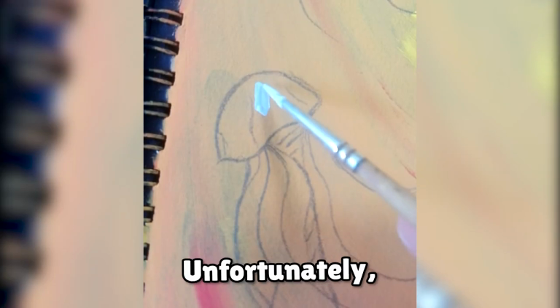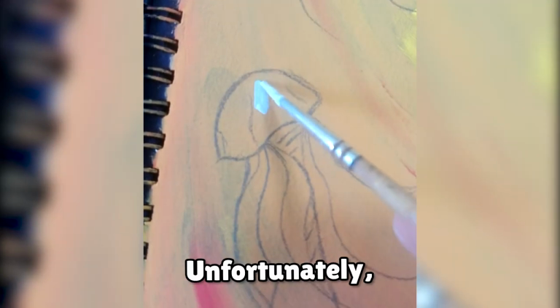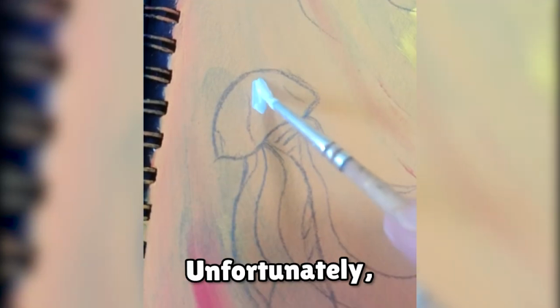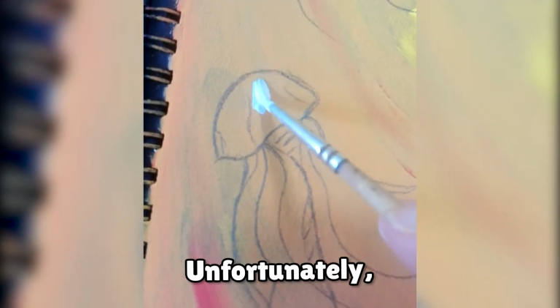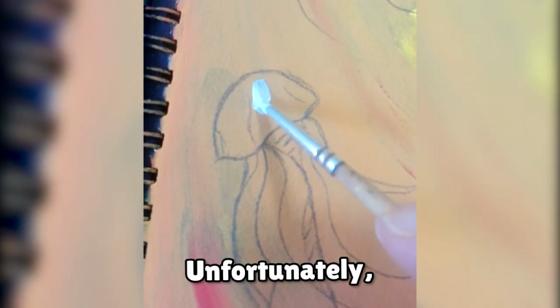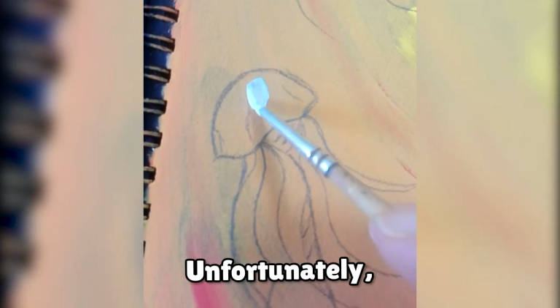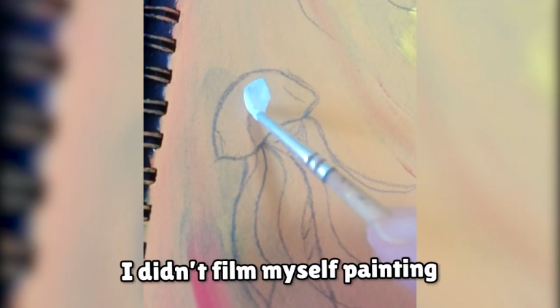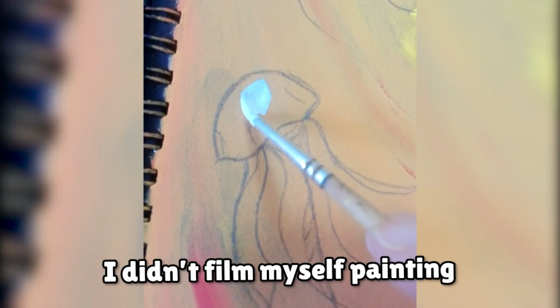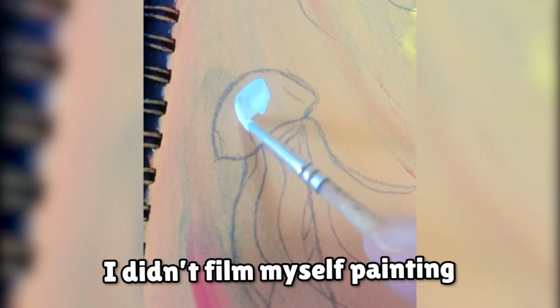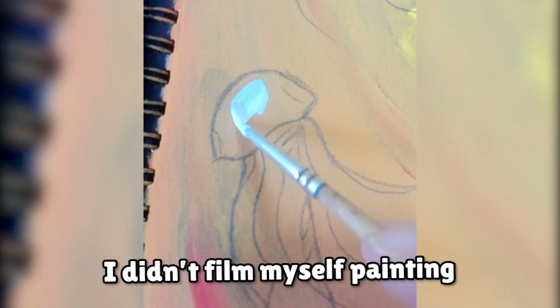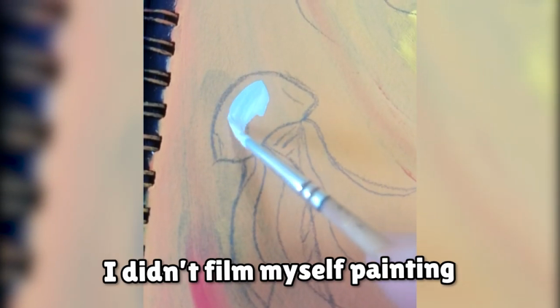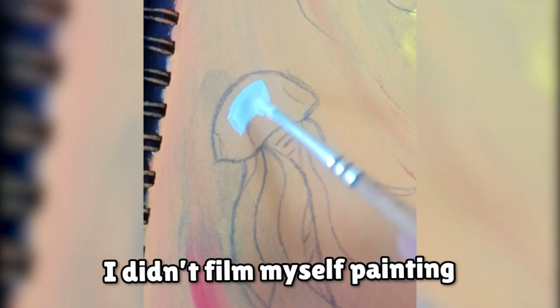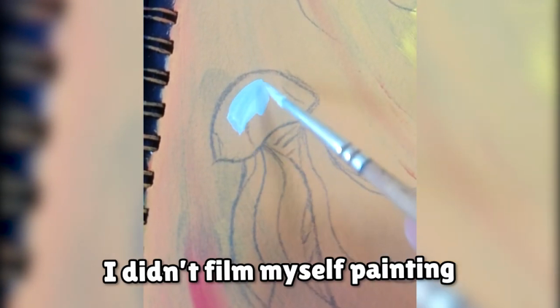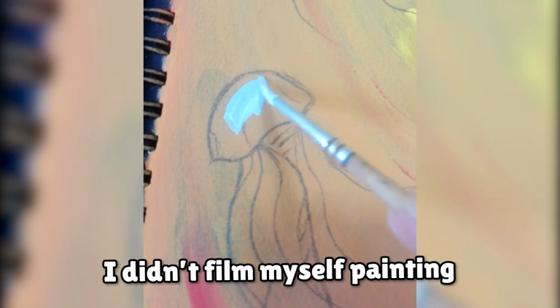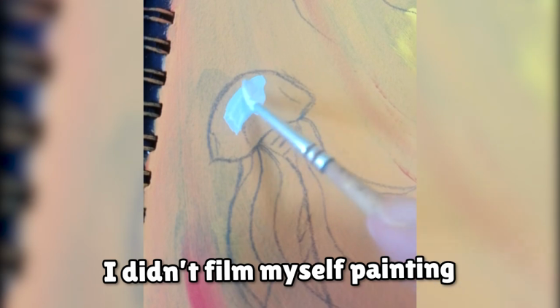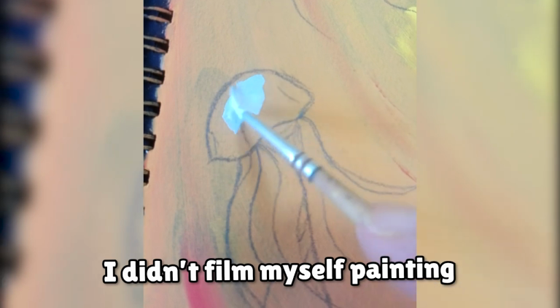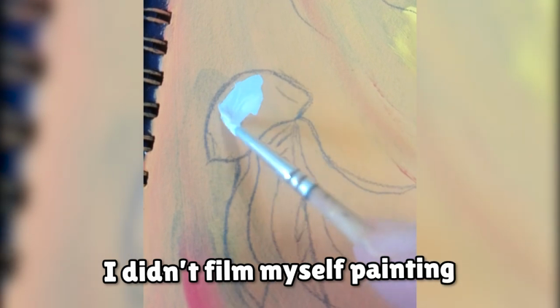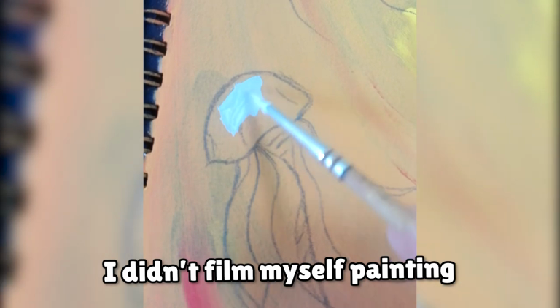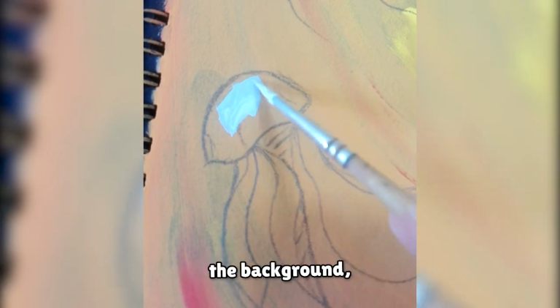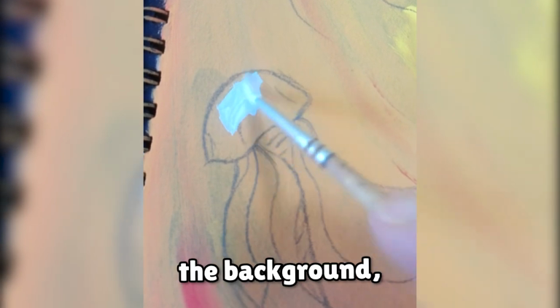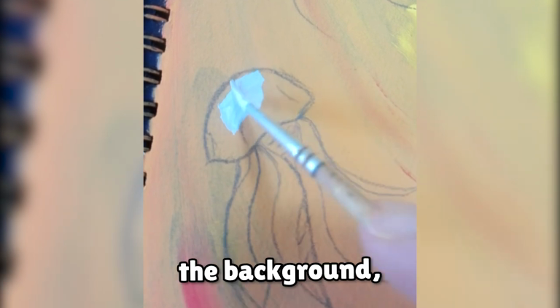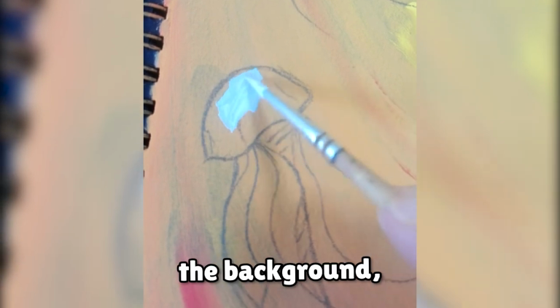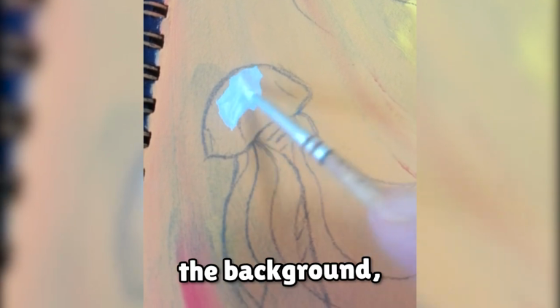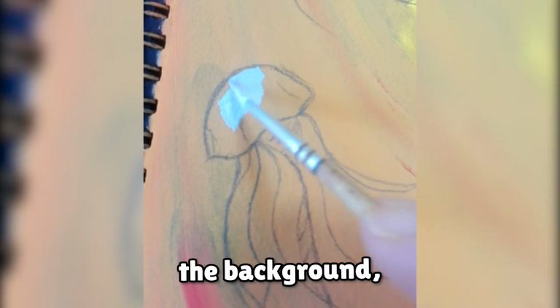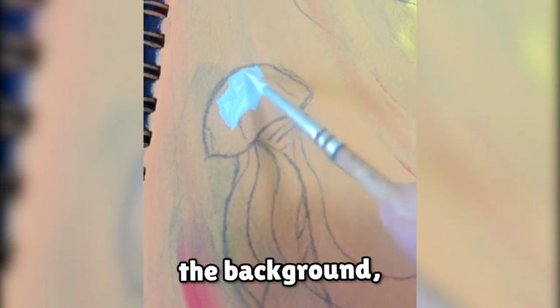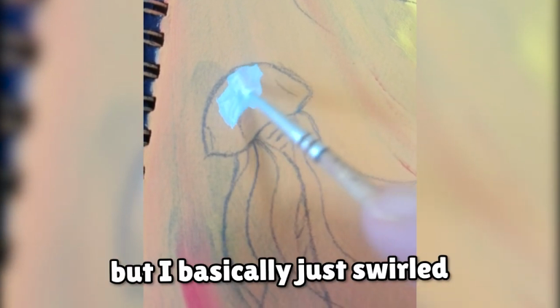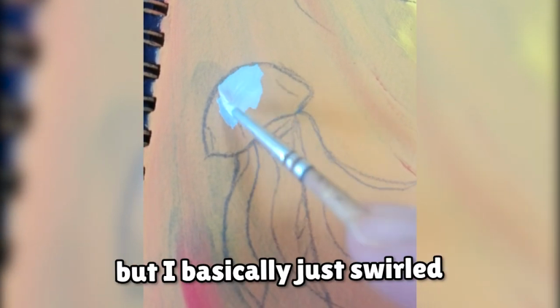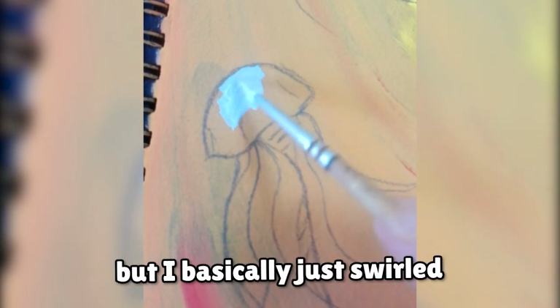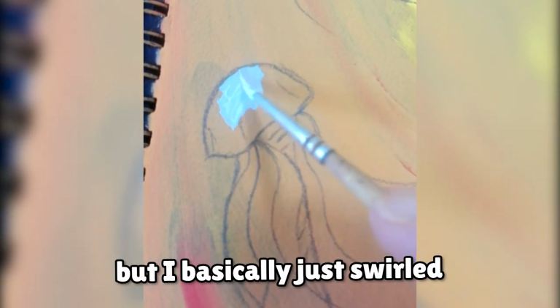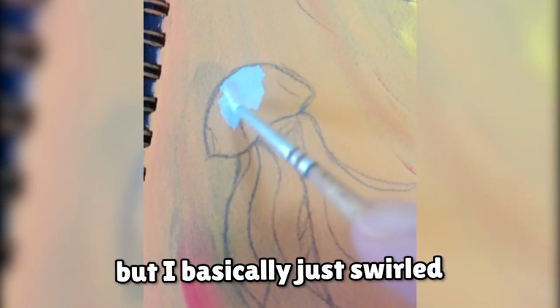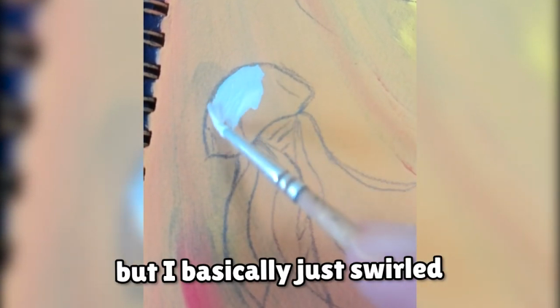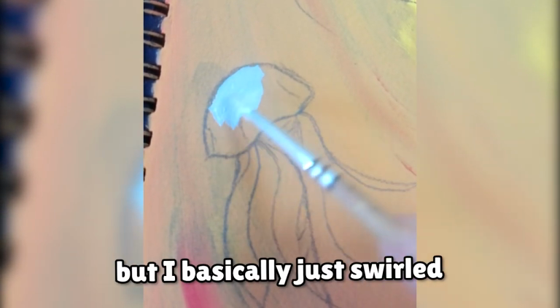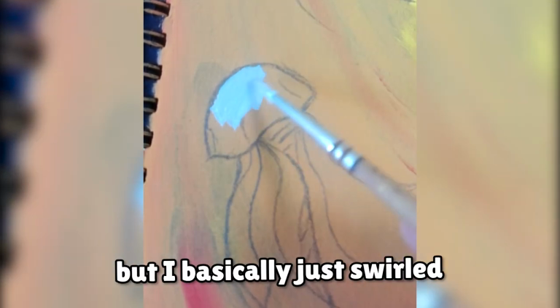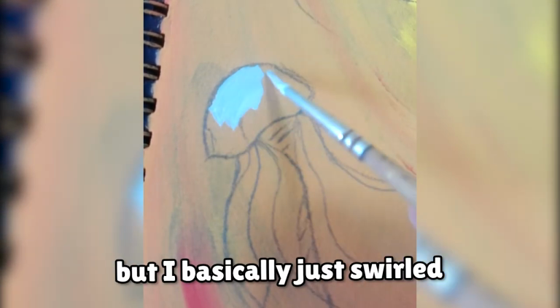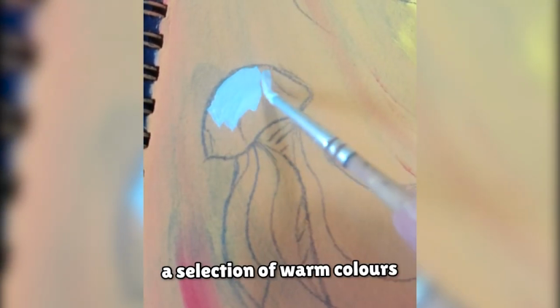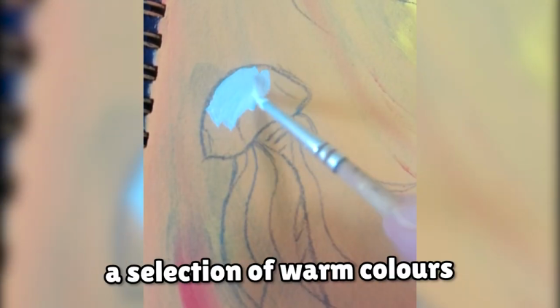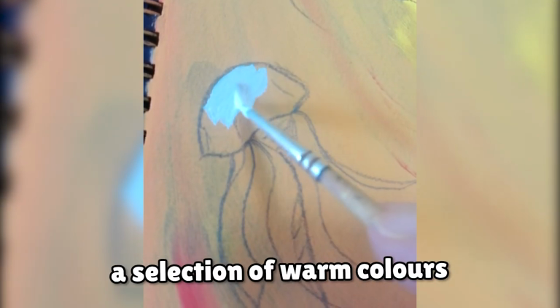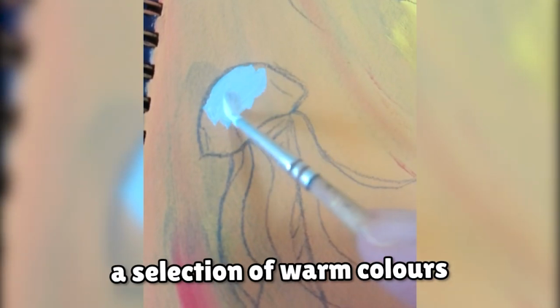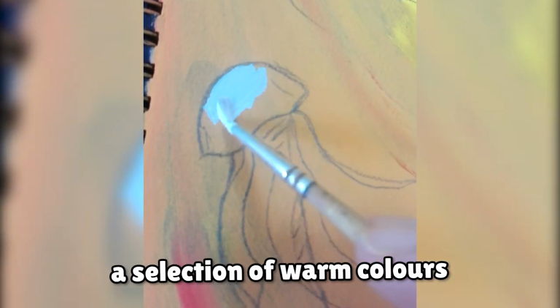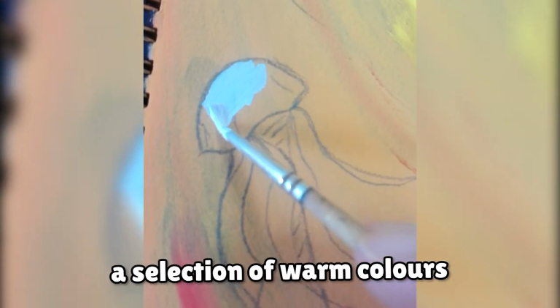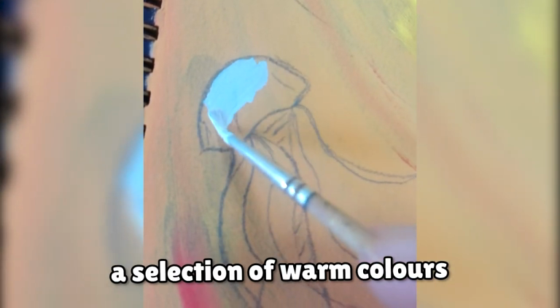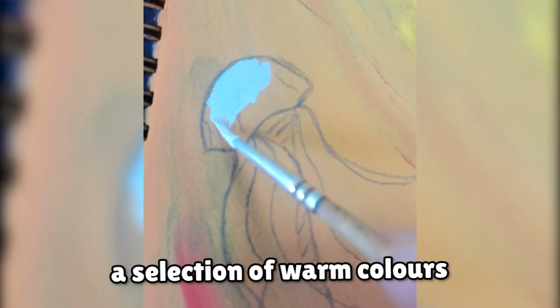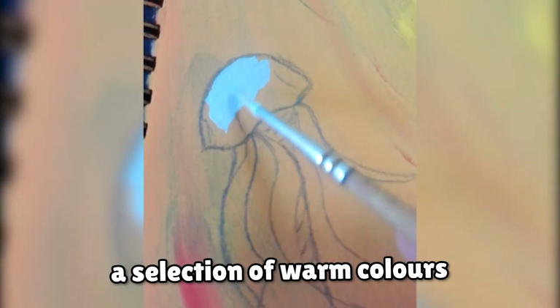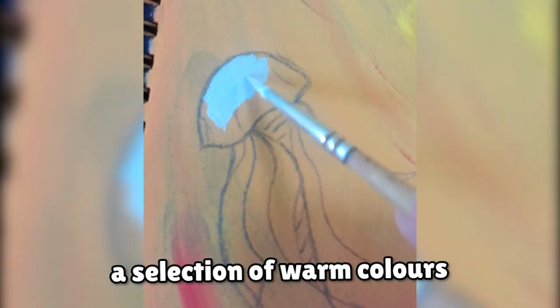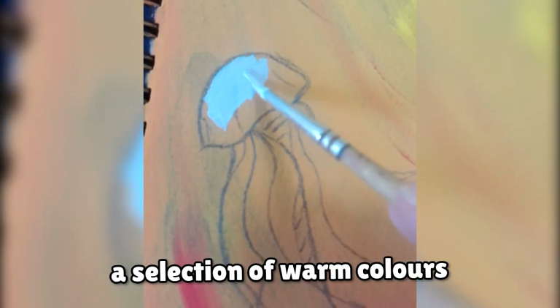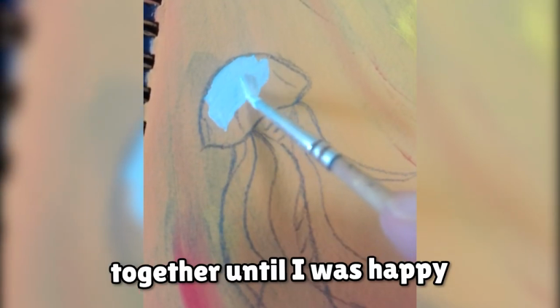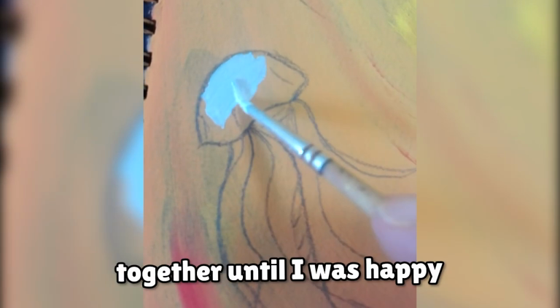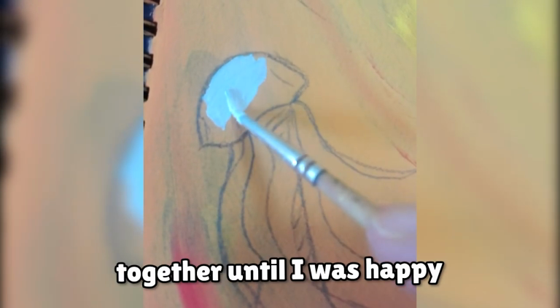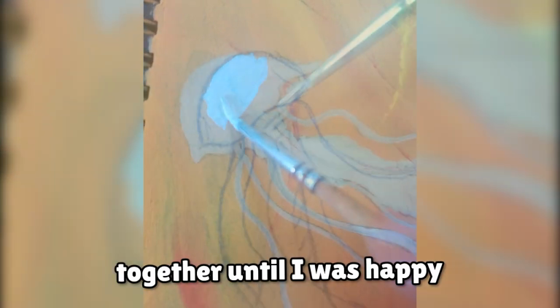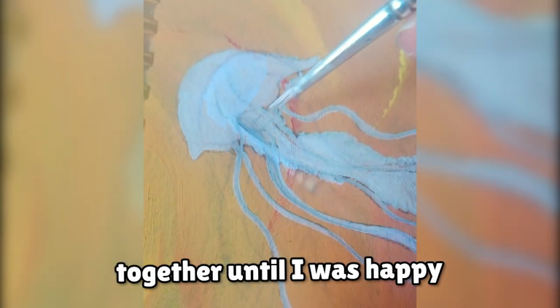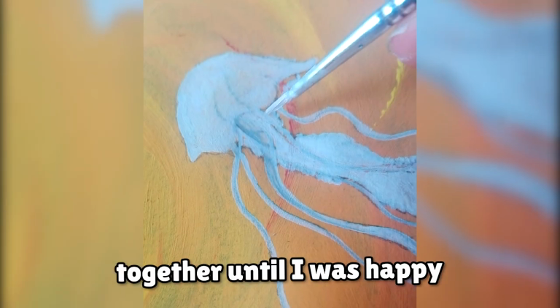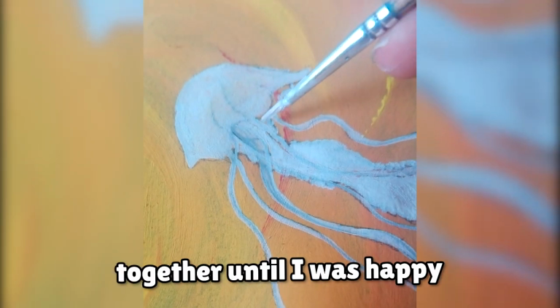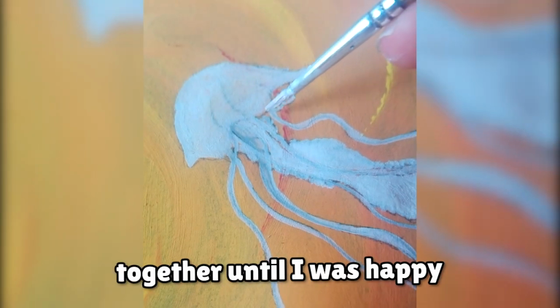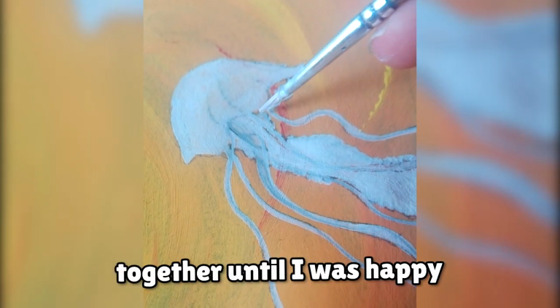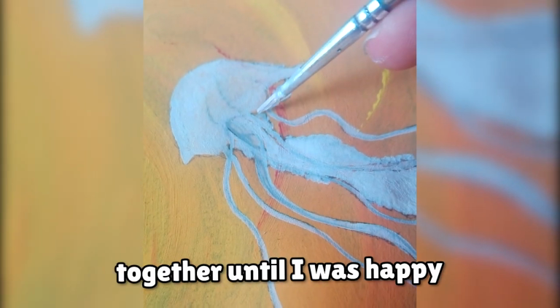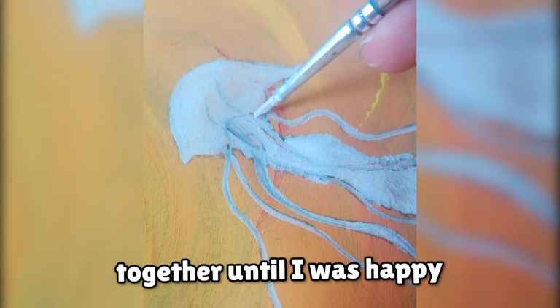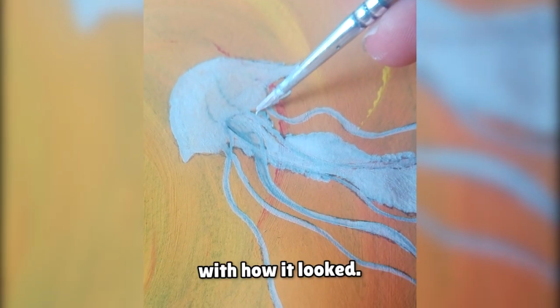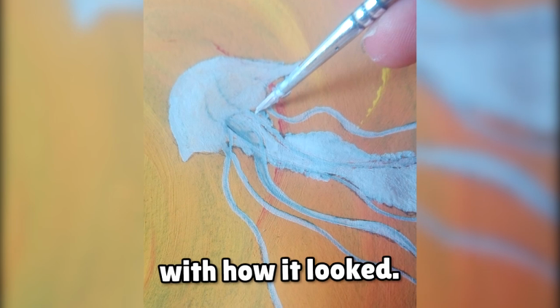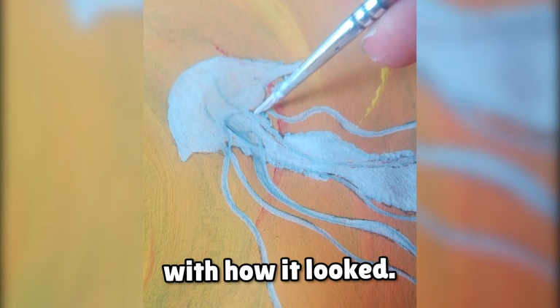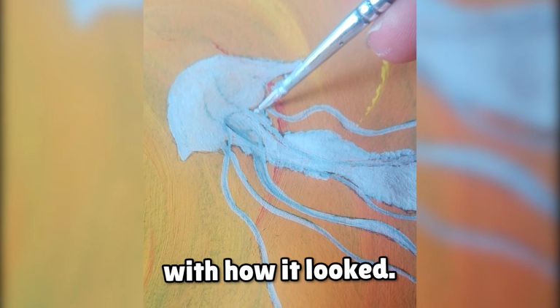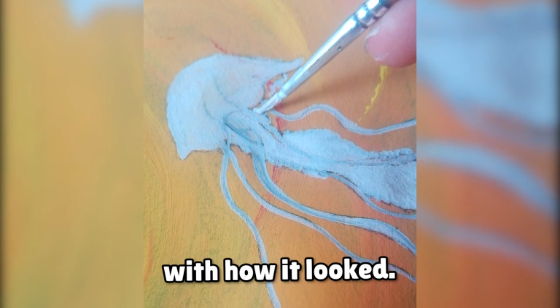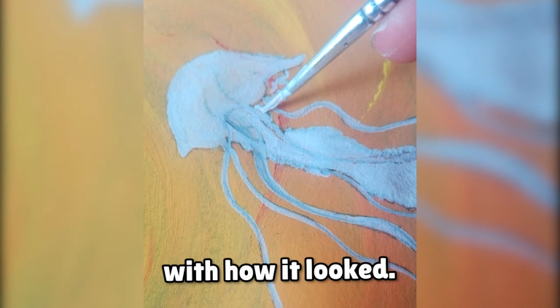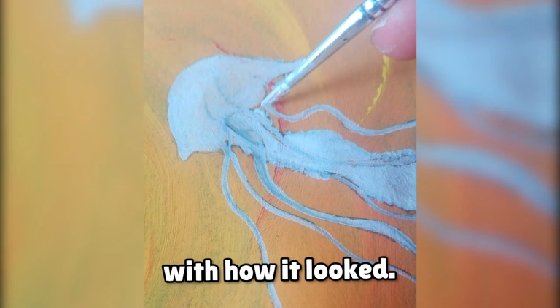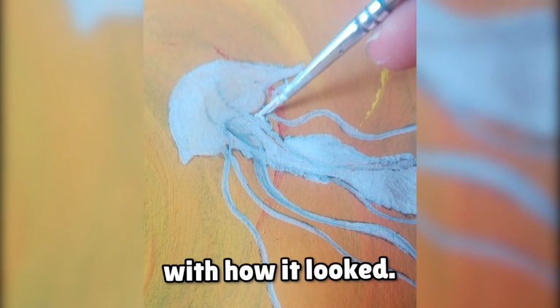Unfortunately, I didn't film myself painting the background, but I basically just swirled a selection of warm colors together until I was happy with how it looked.